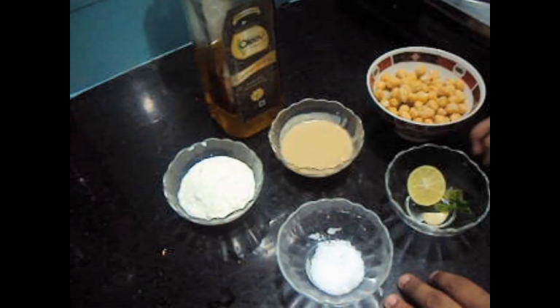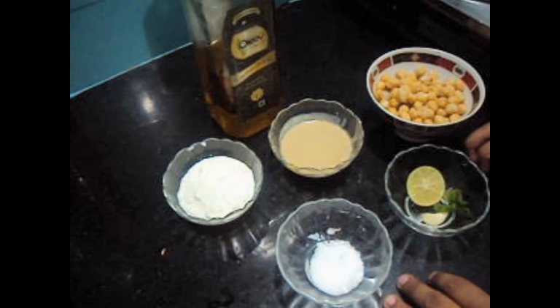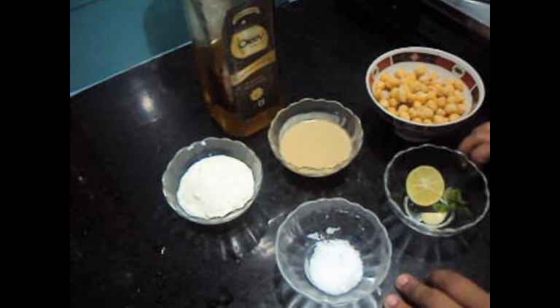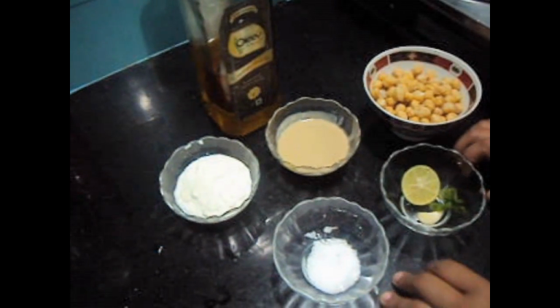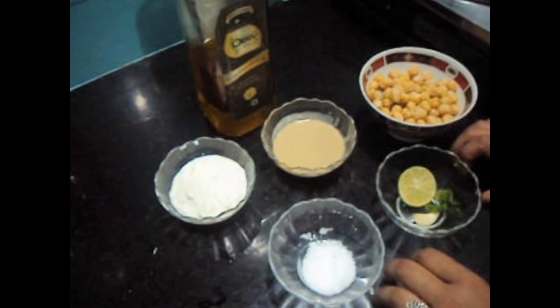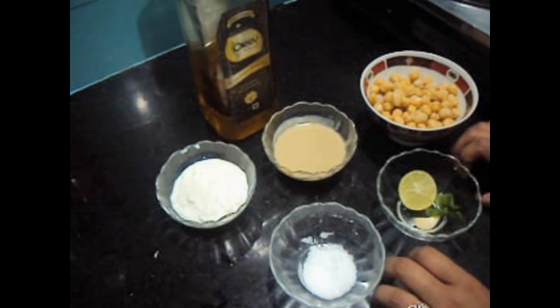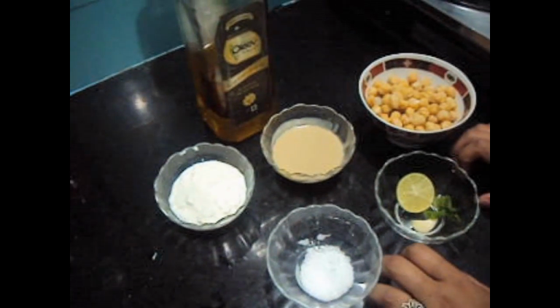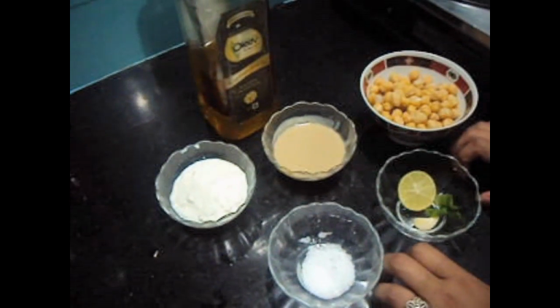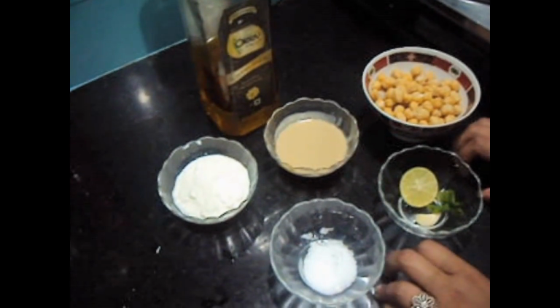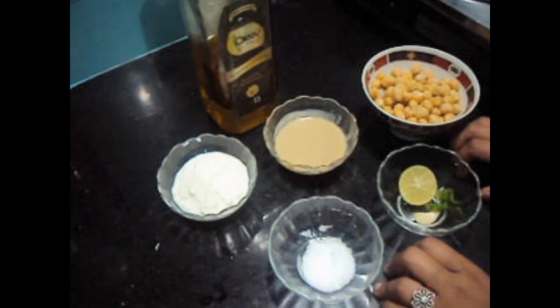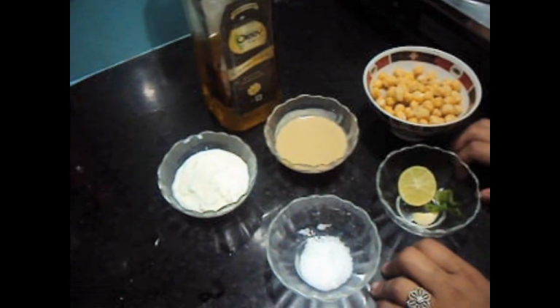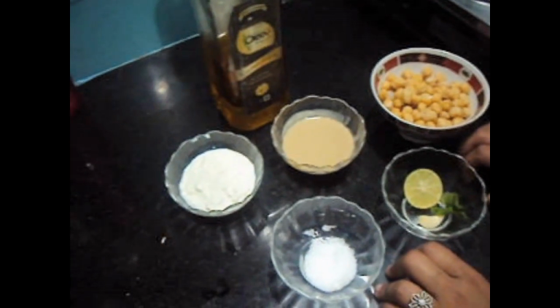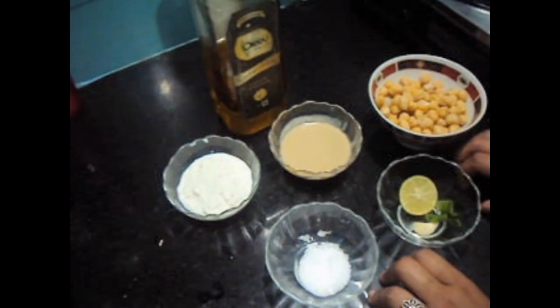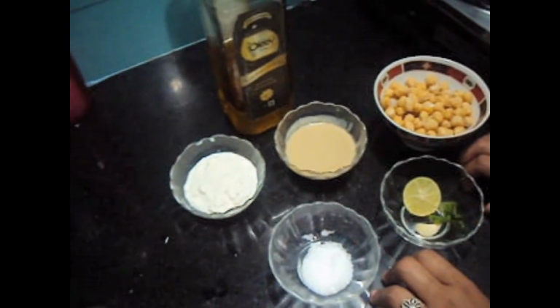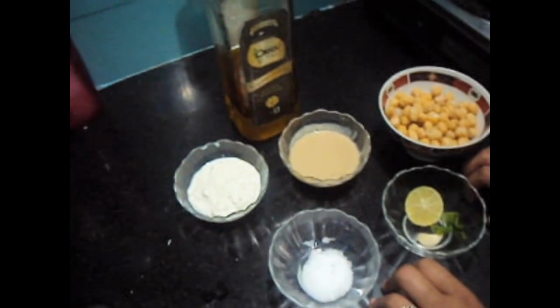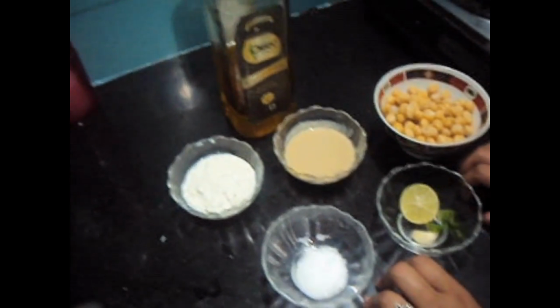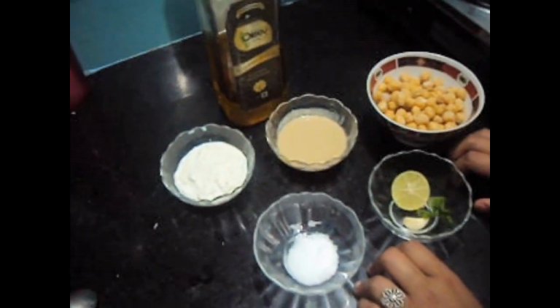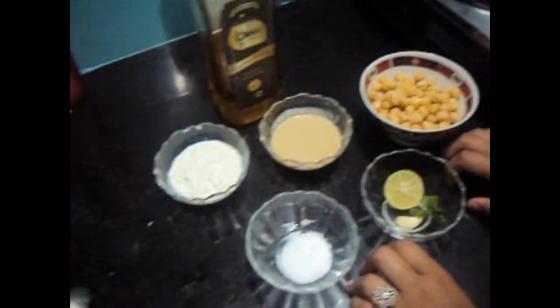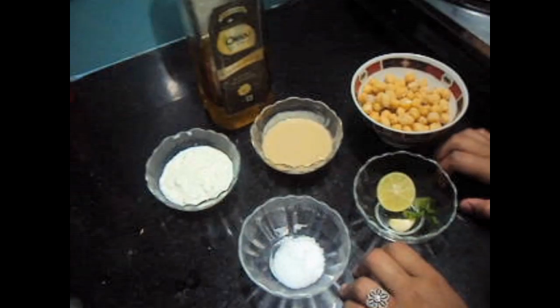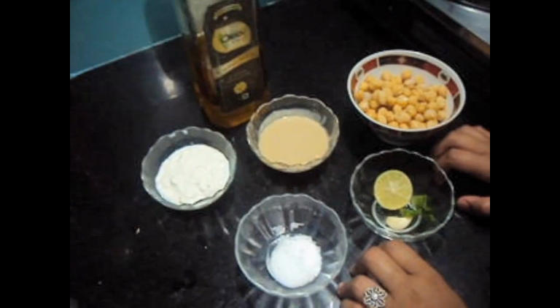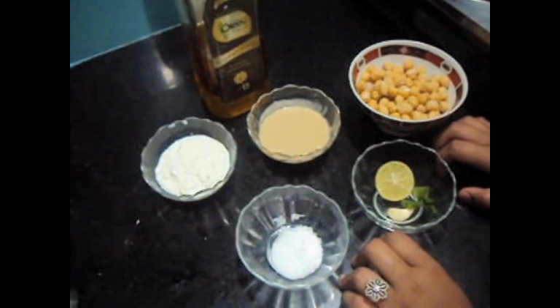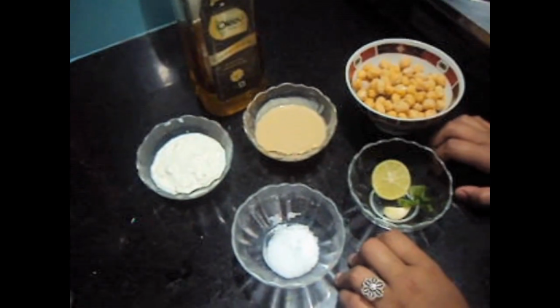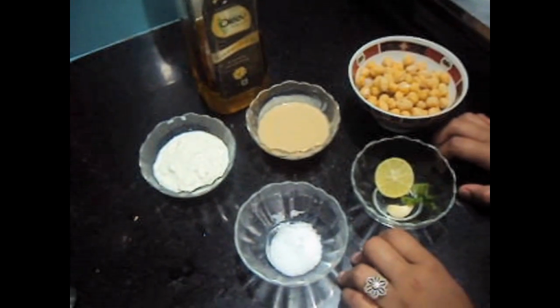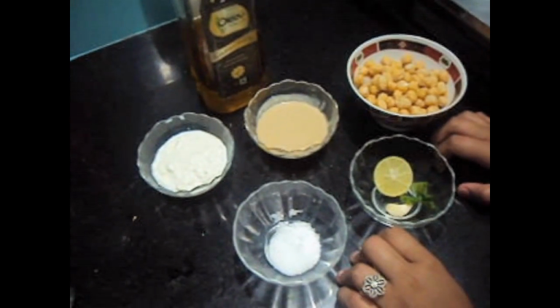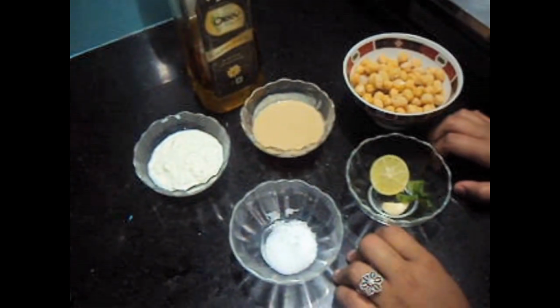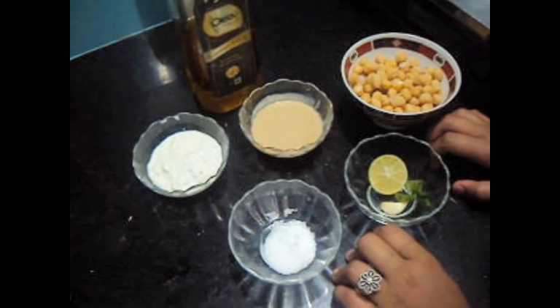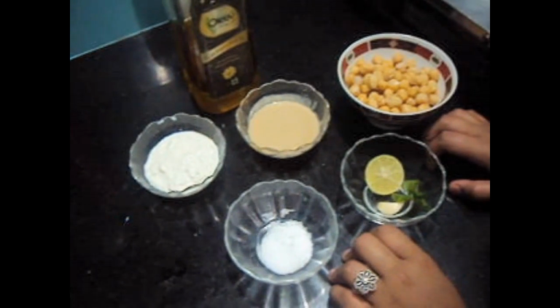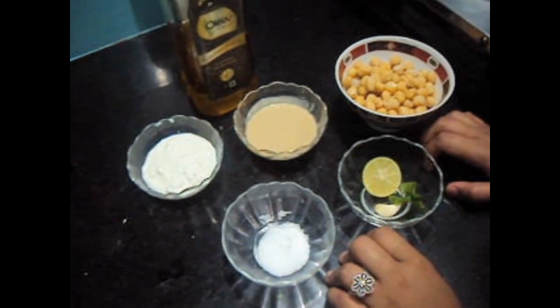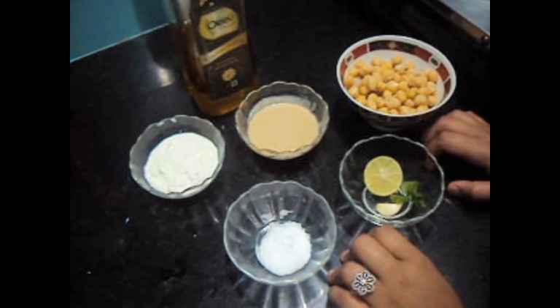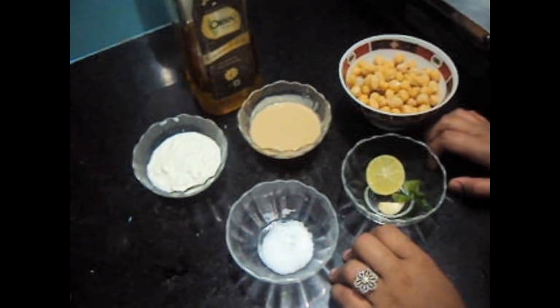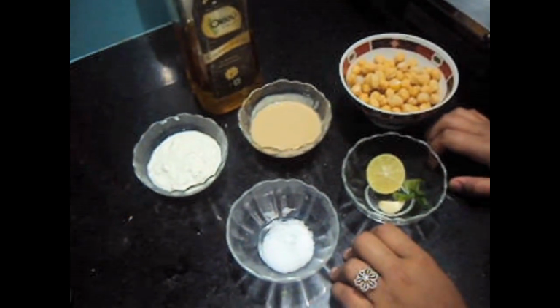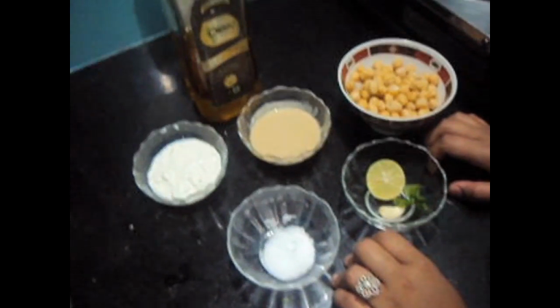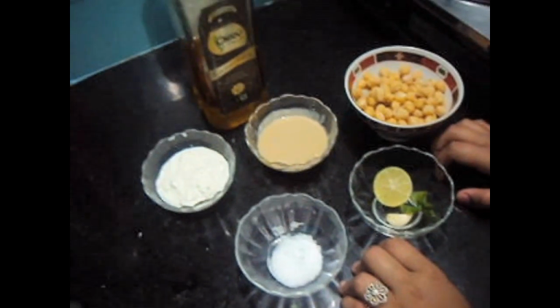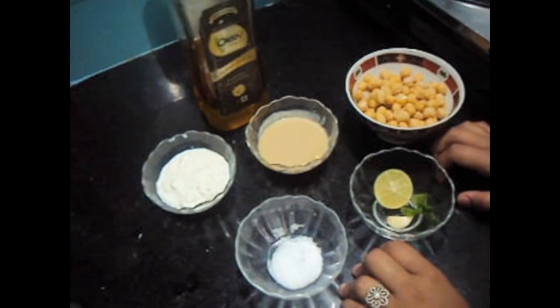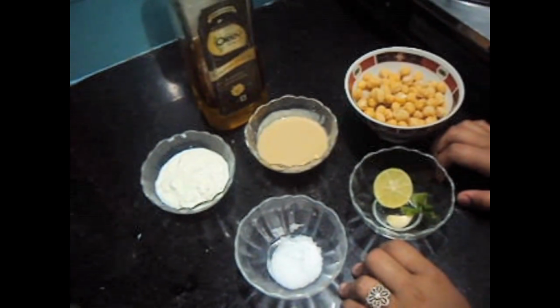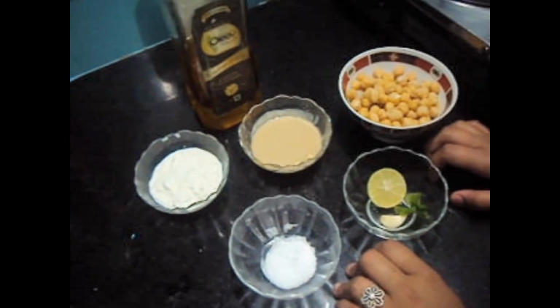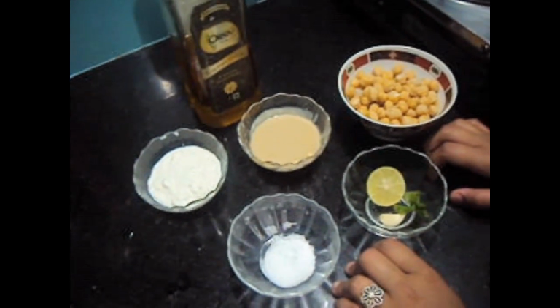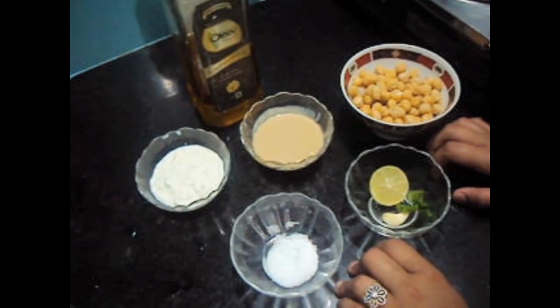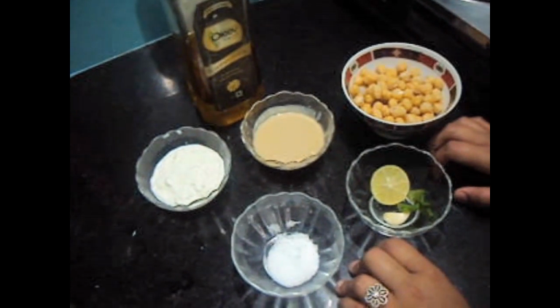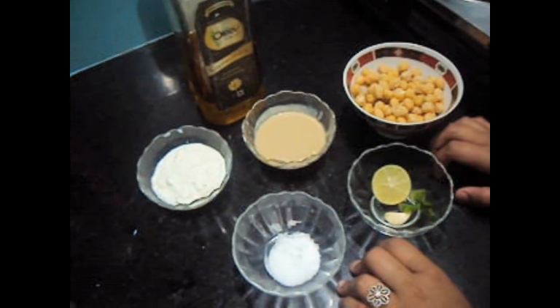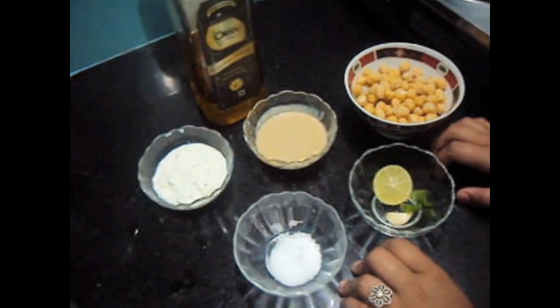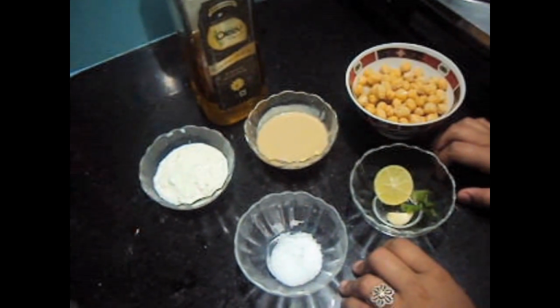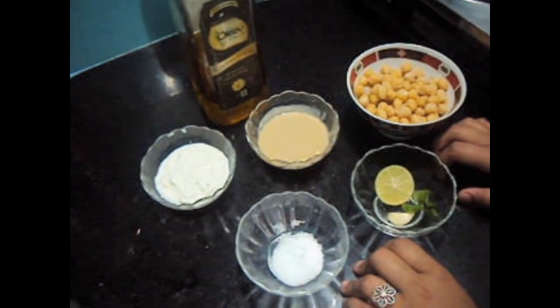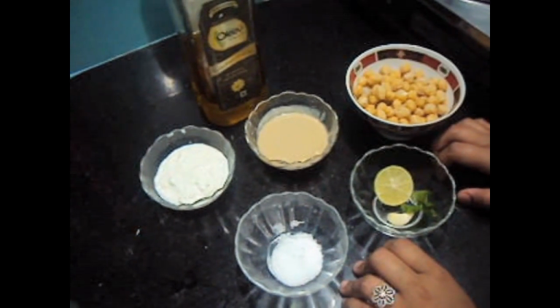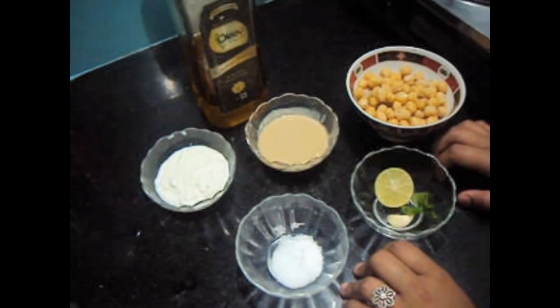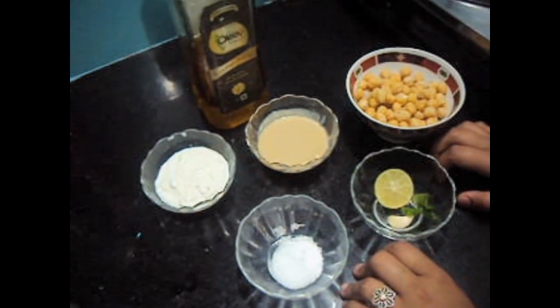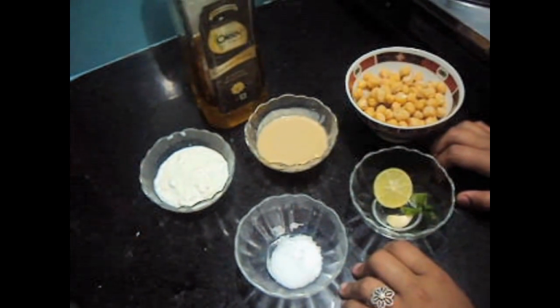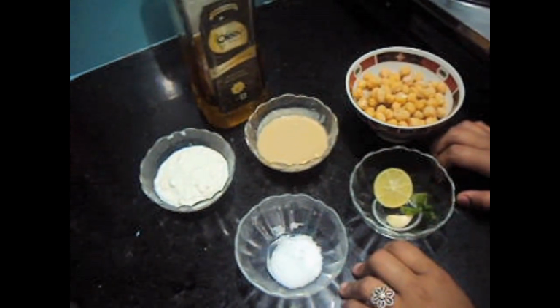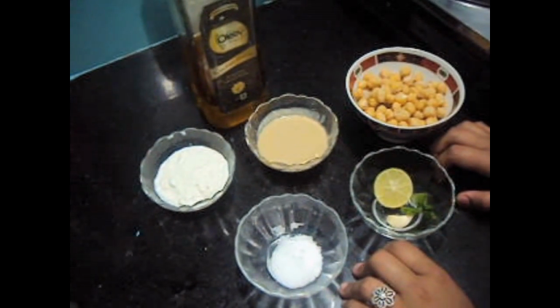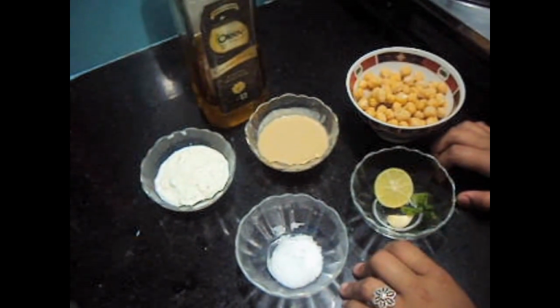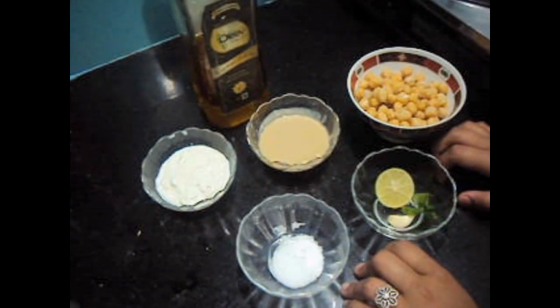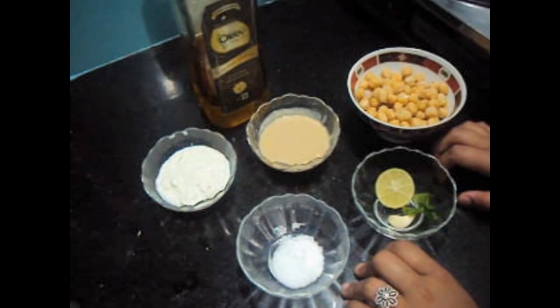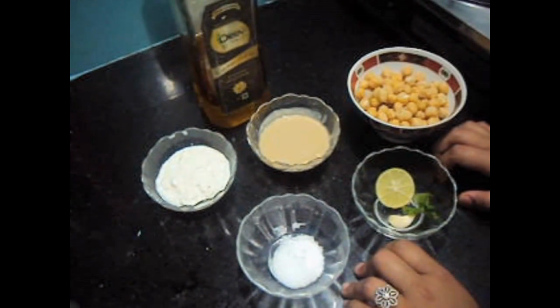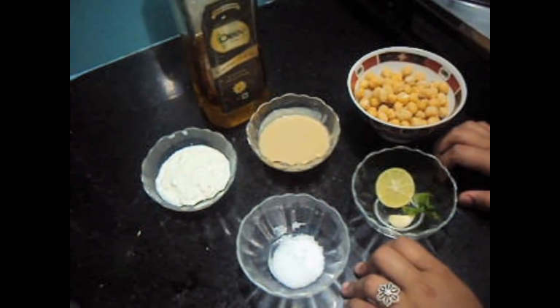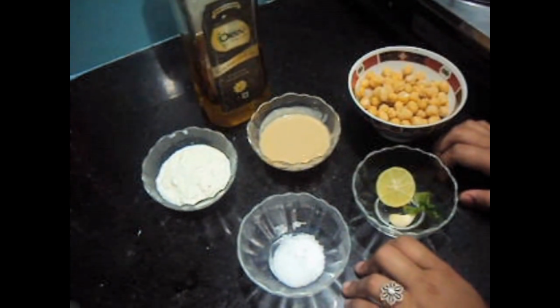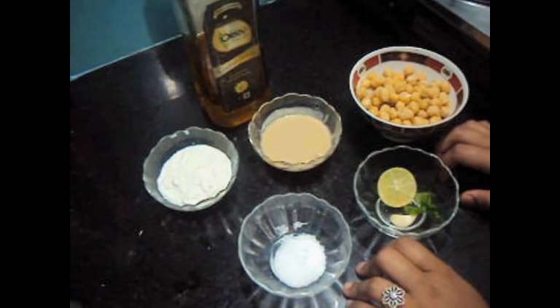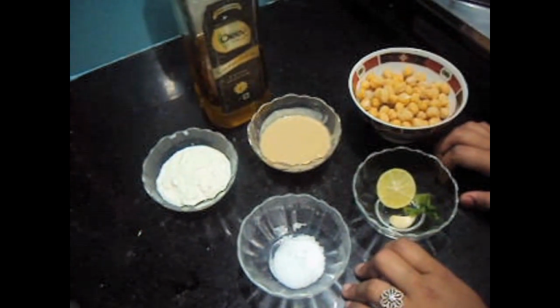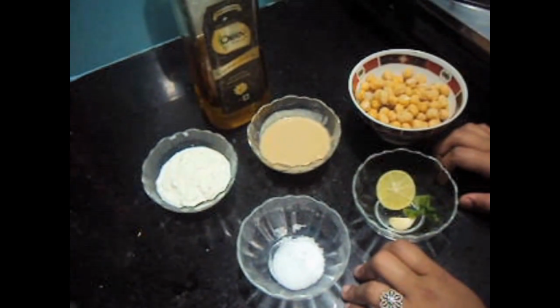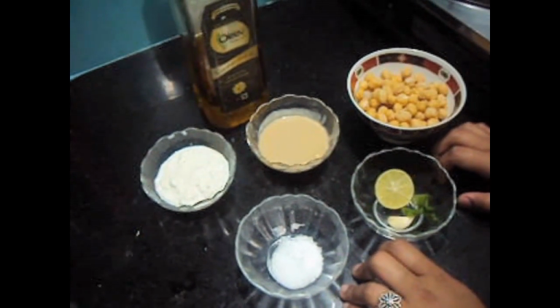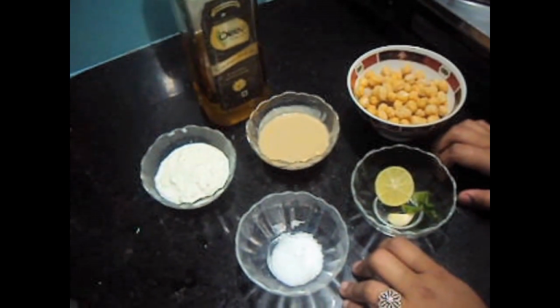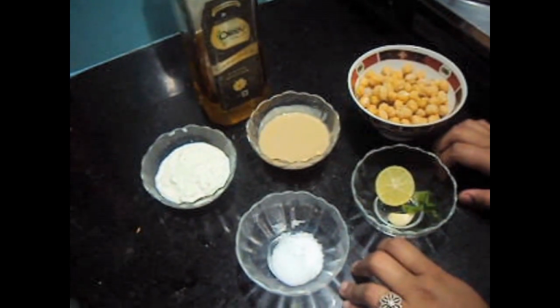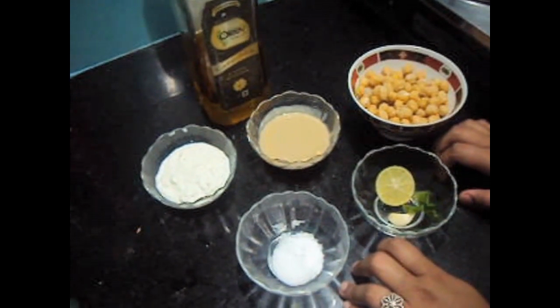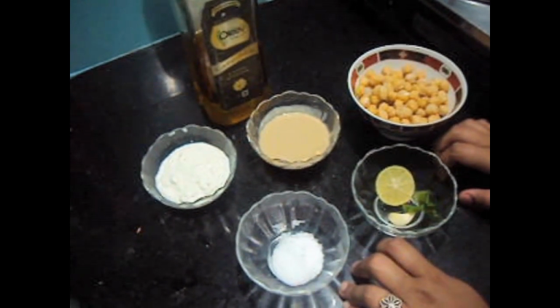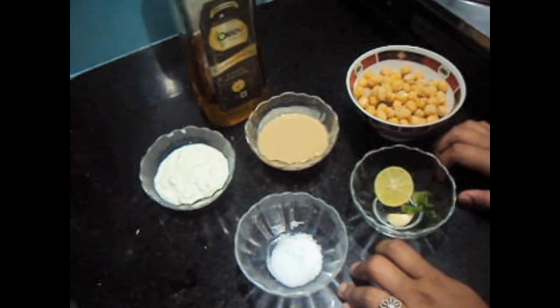Hello friends, welcome to my channel Shifa's Kitchen. Today I am going to show you how to make a Mediterranean dish known as Hummus.